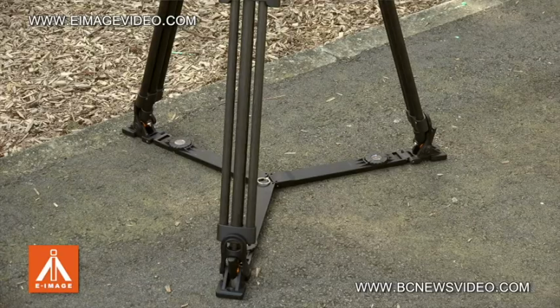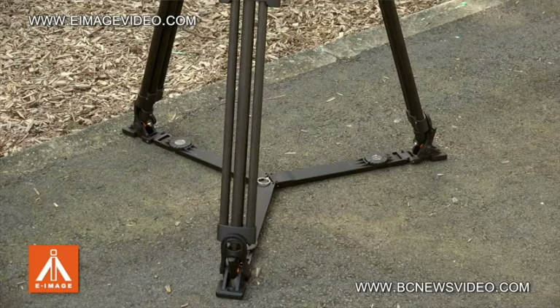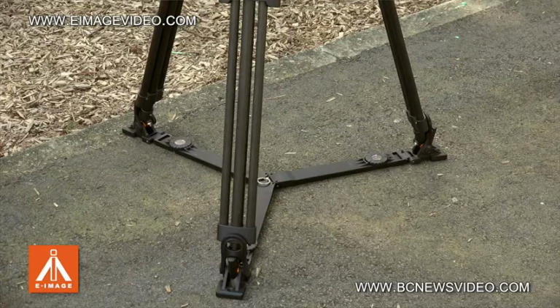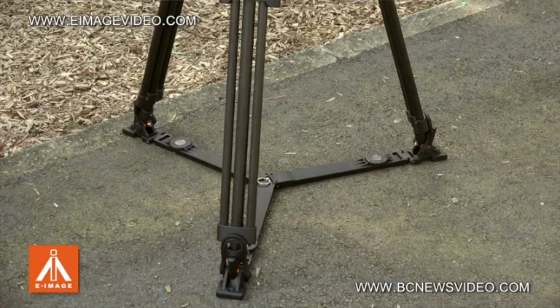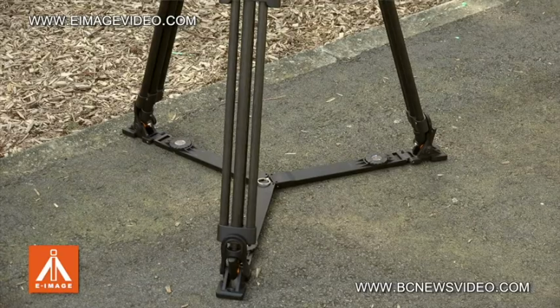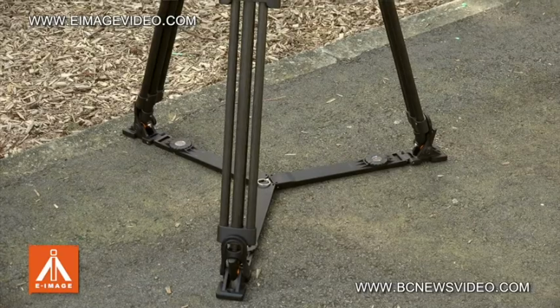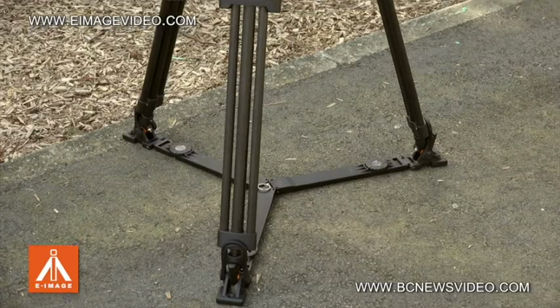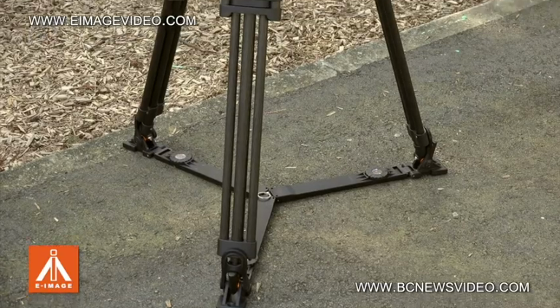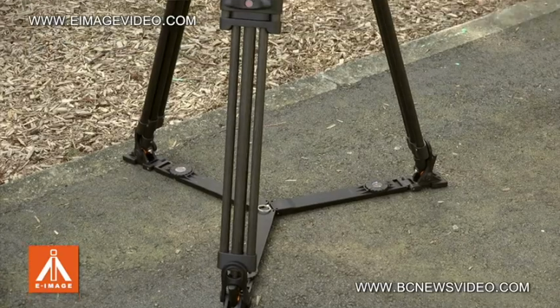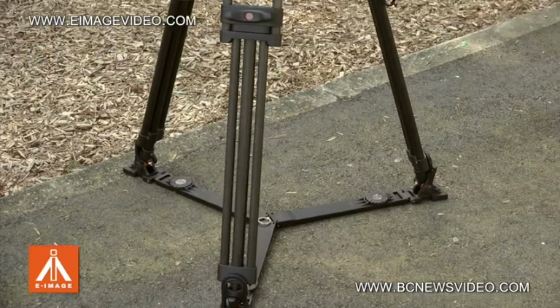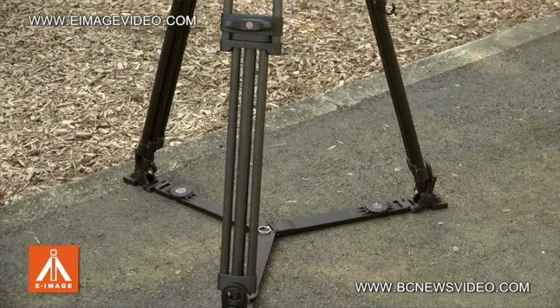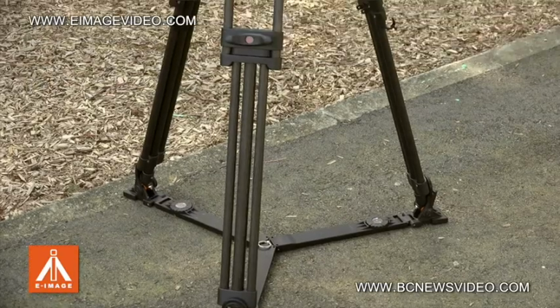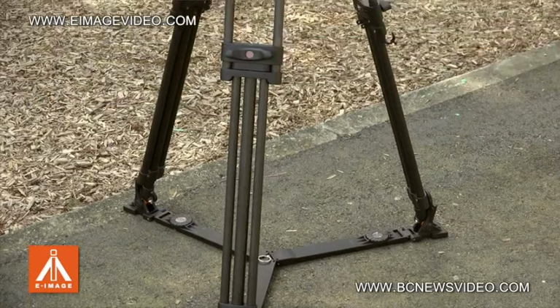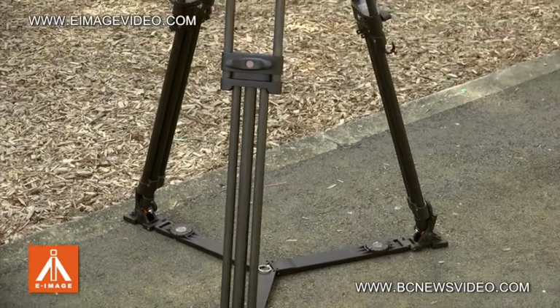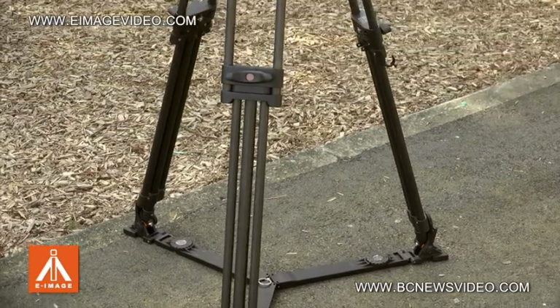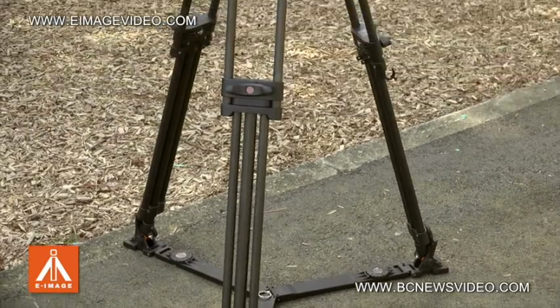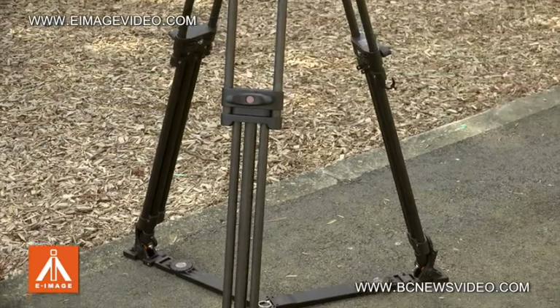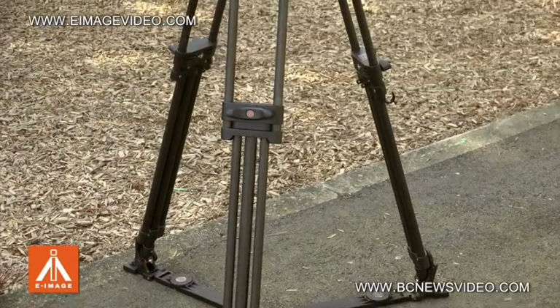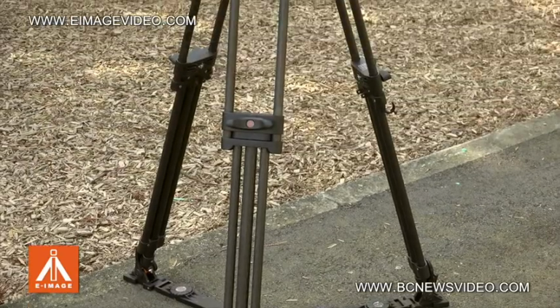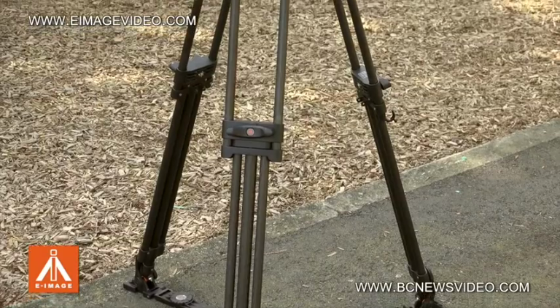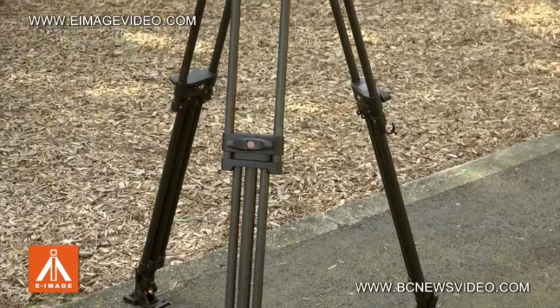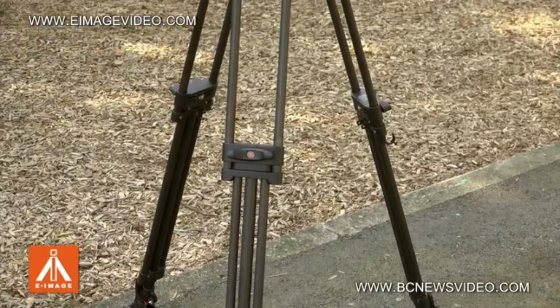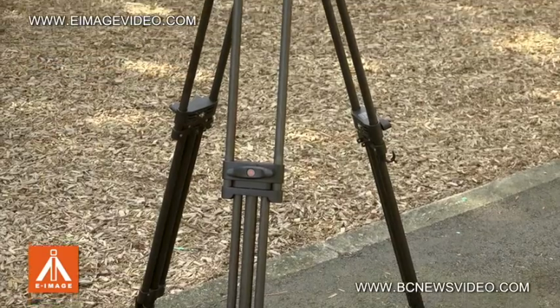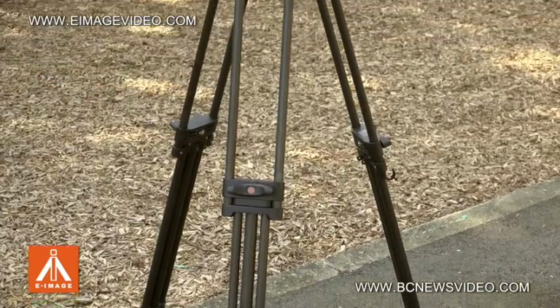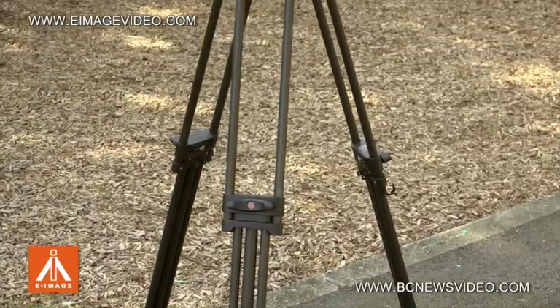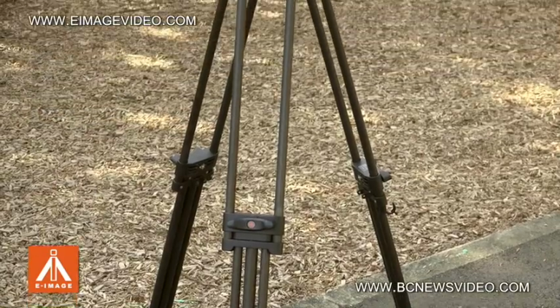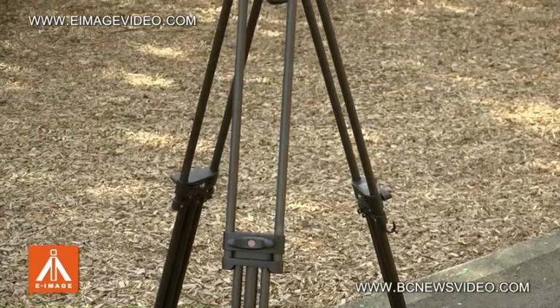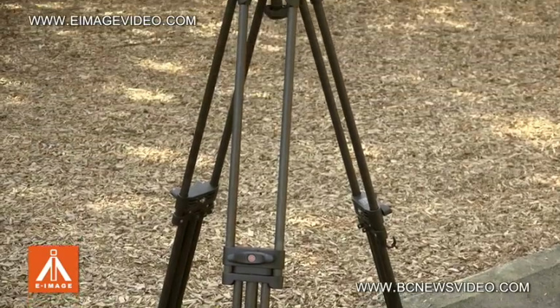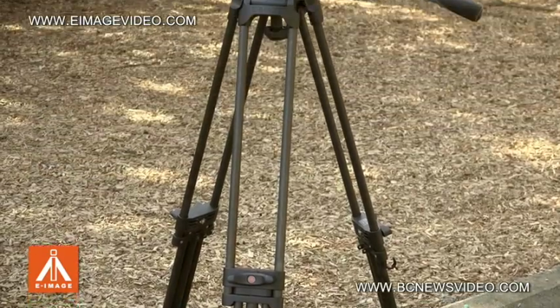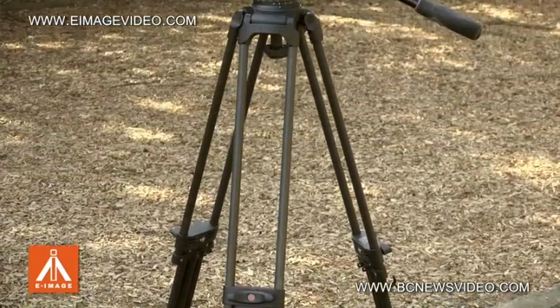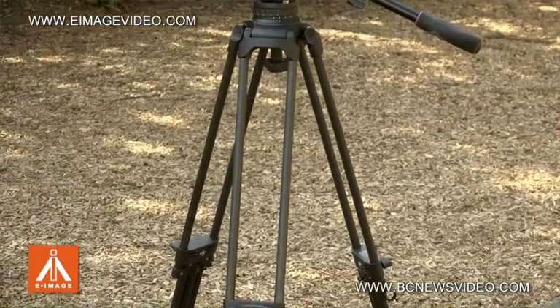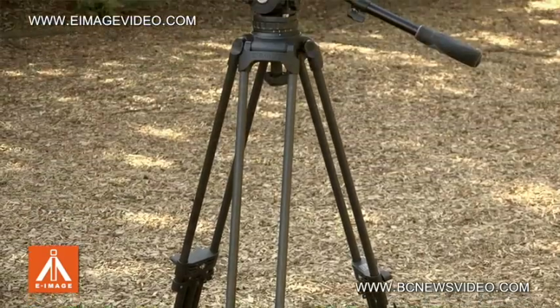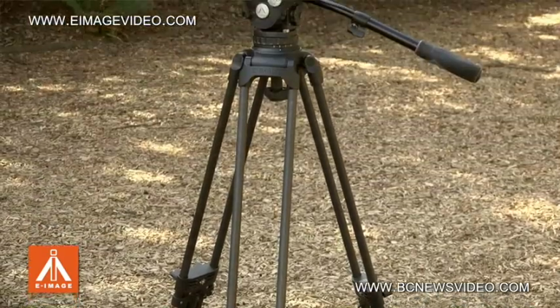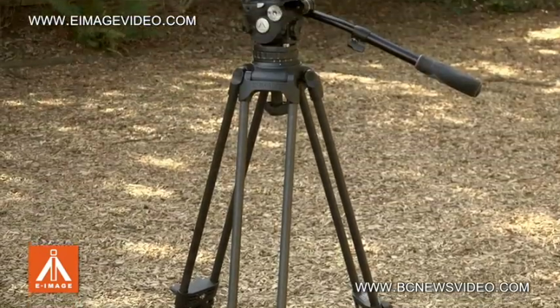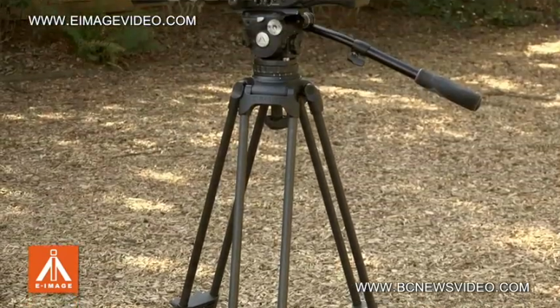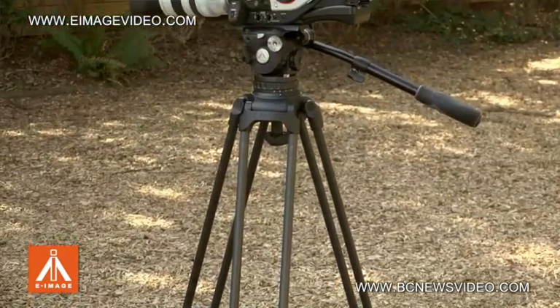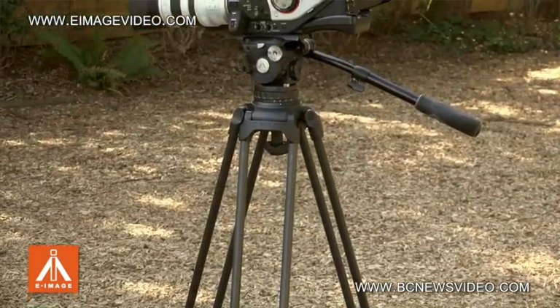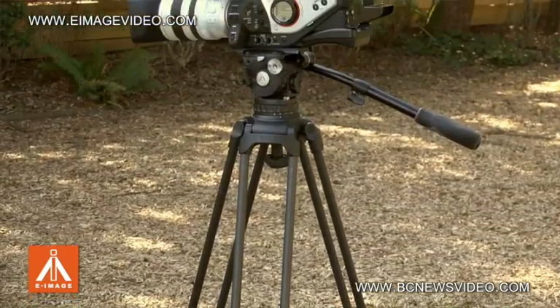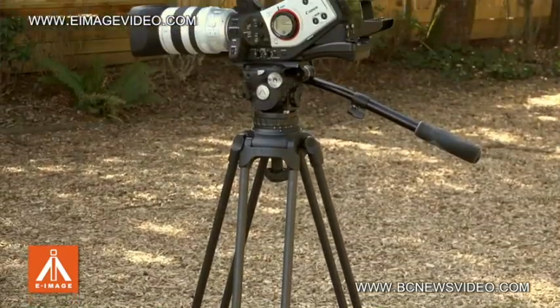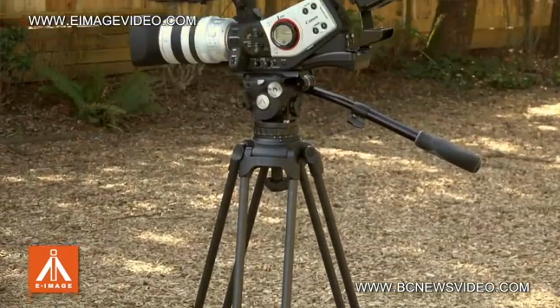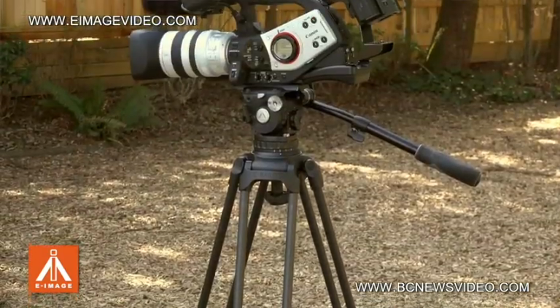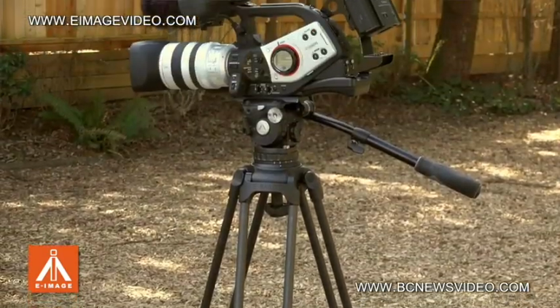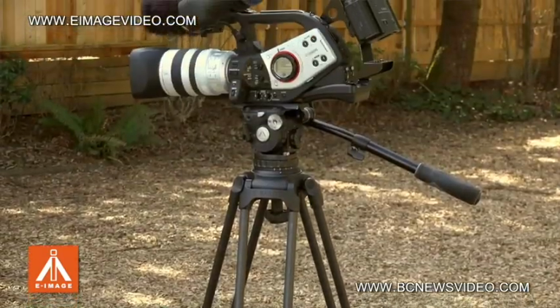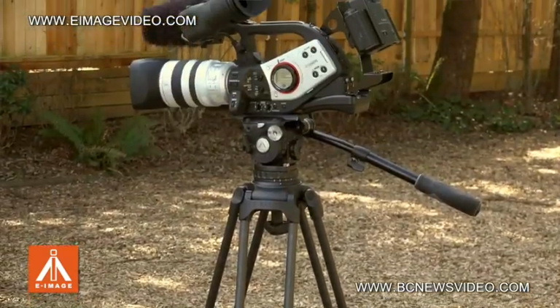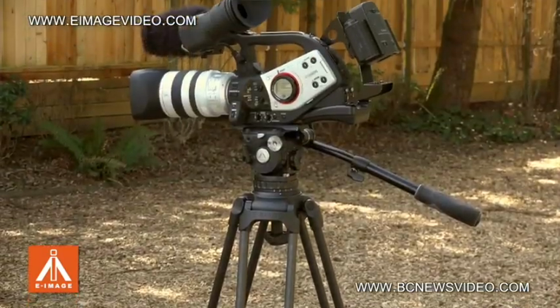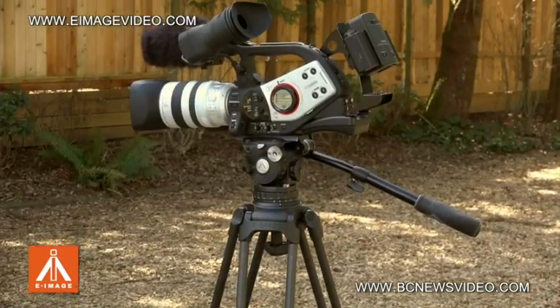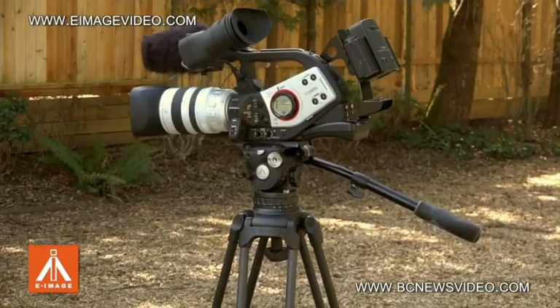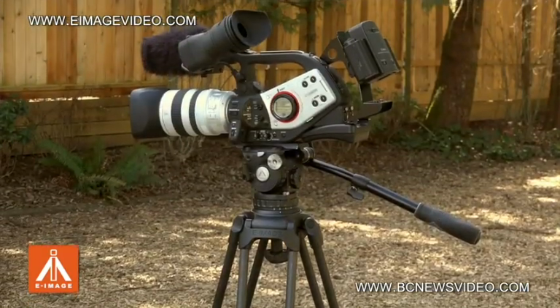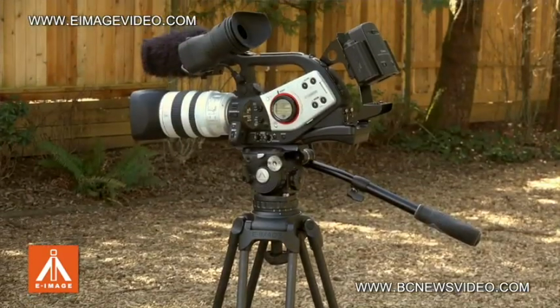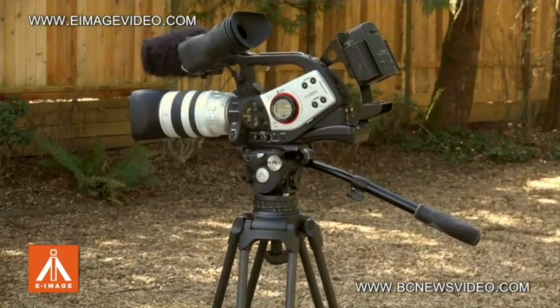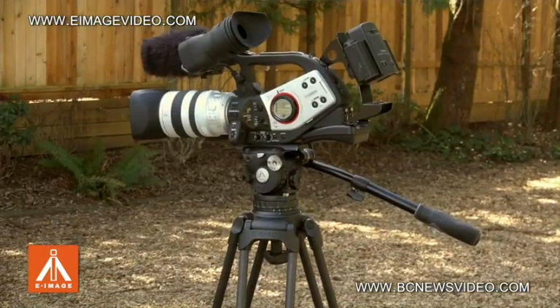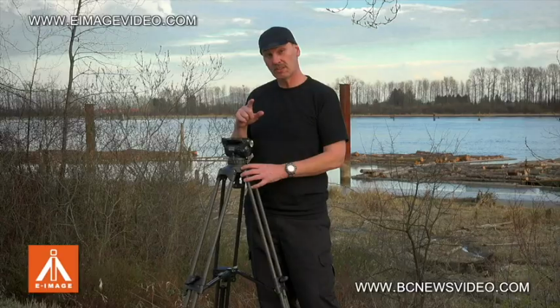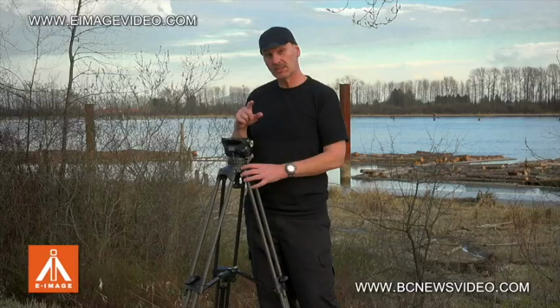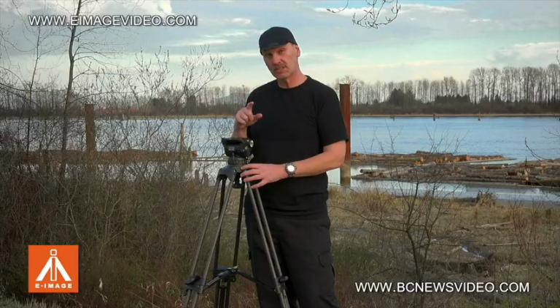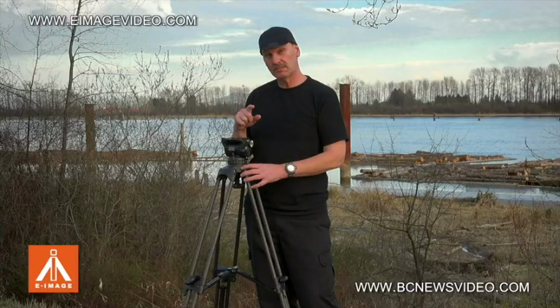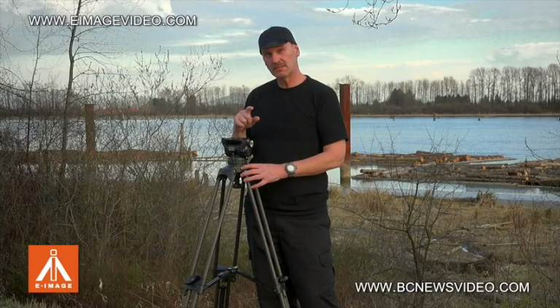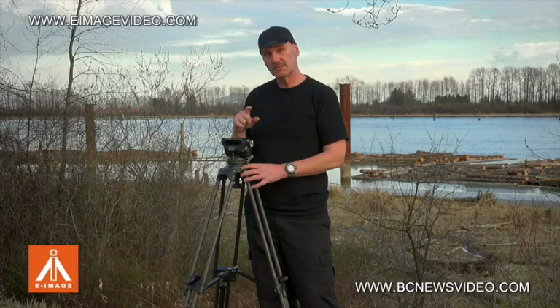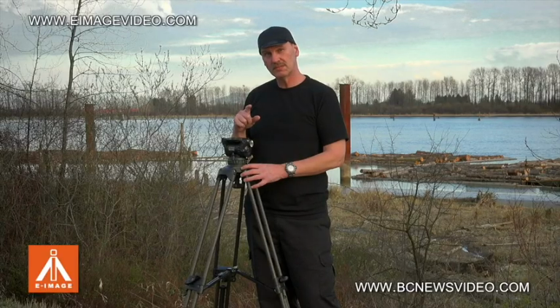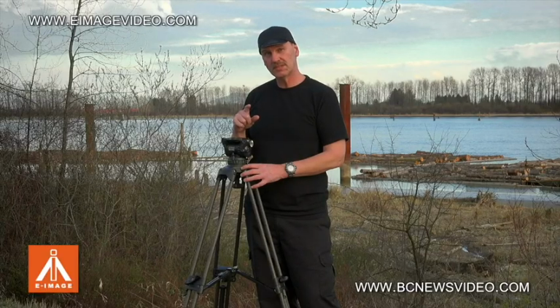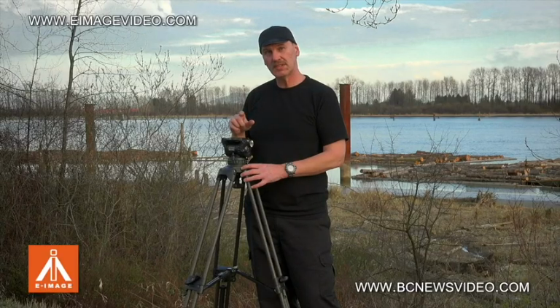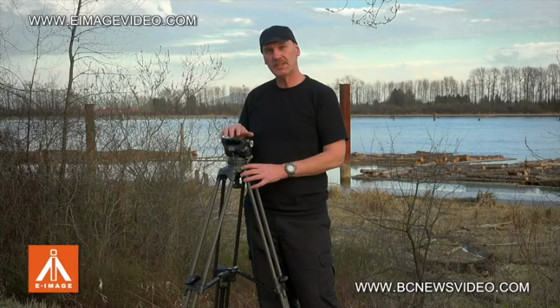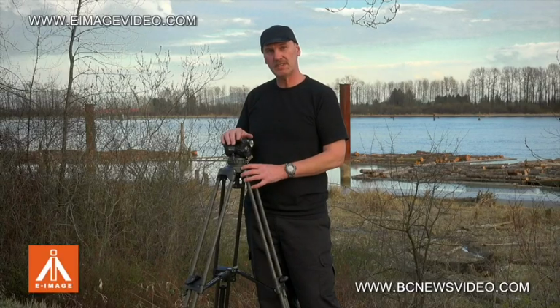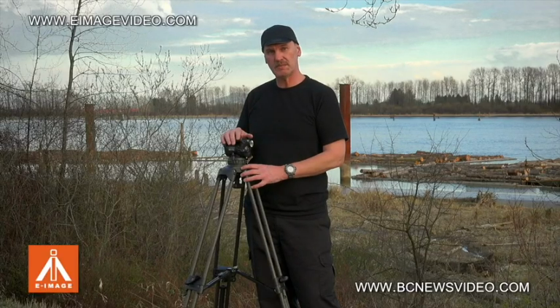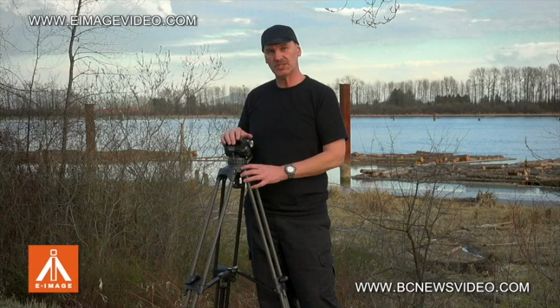This is probably one of the fastest set-up tripods in the world and it's exclusive to E-Image.